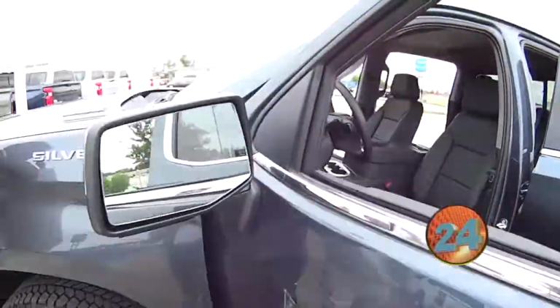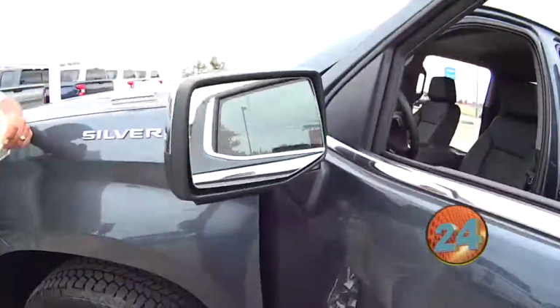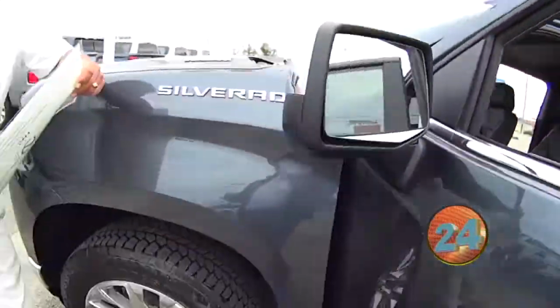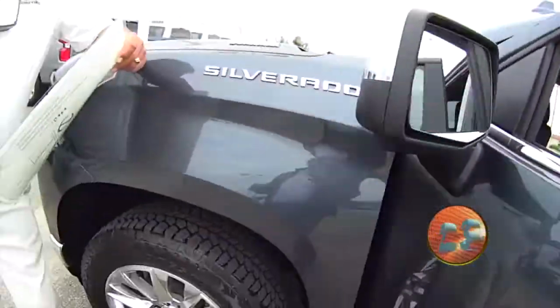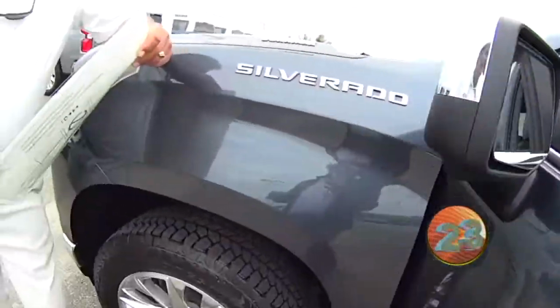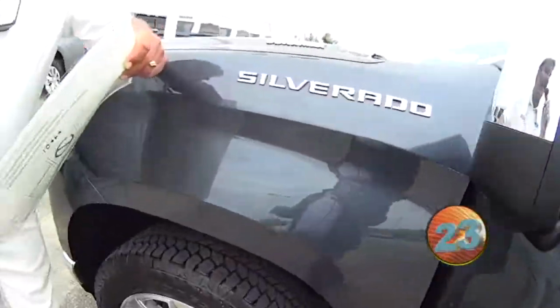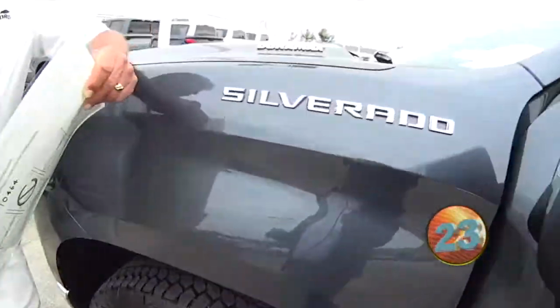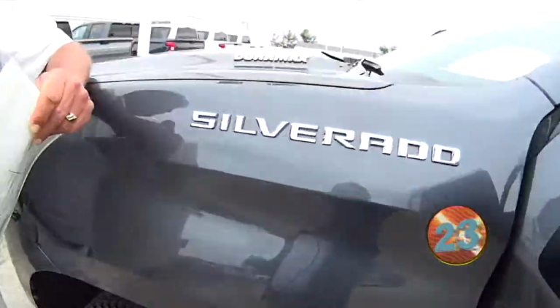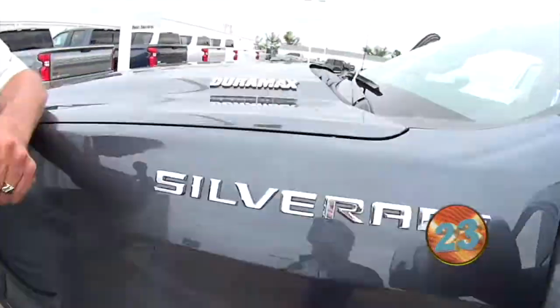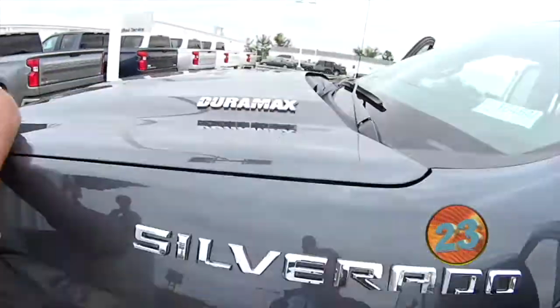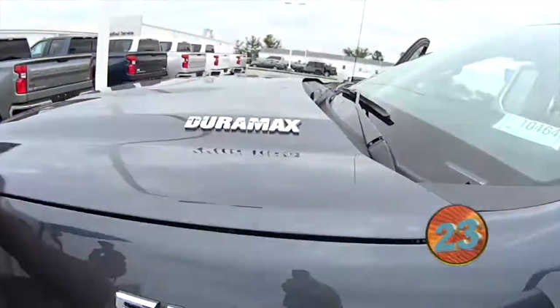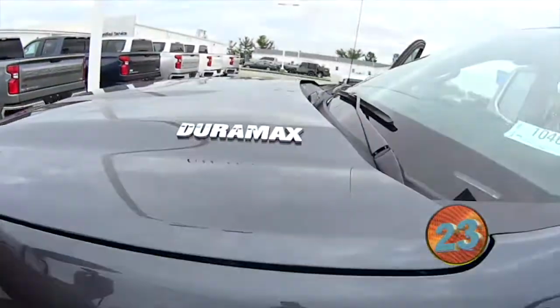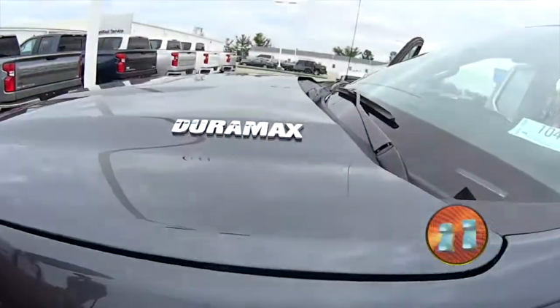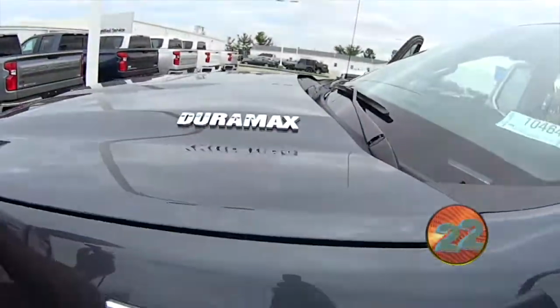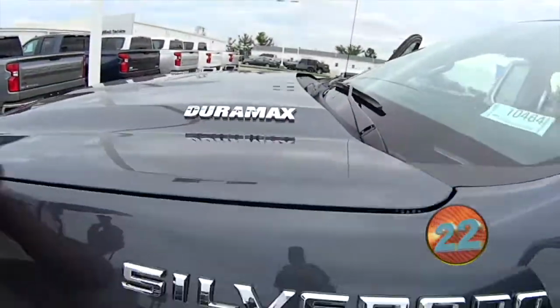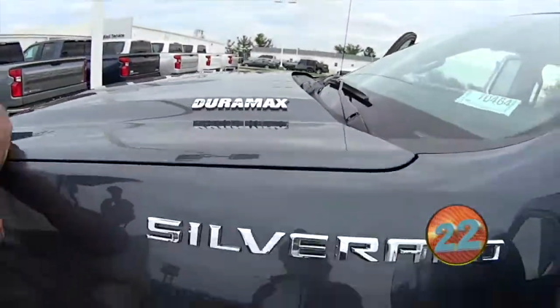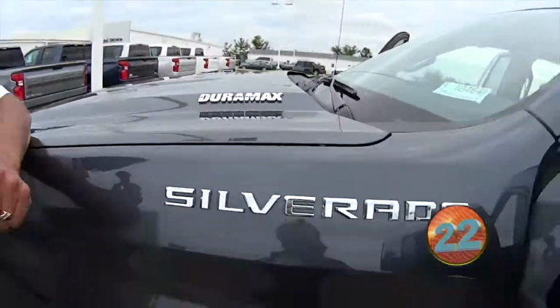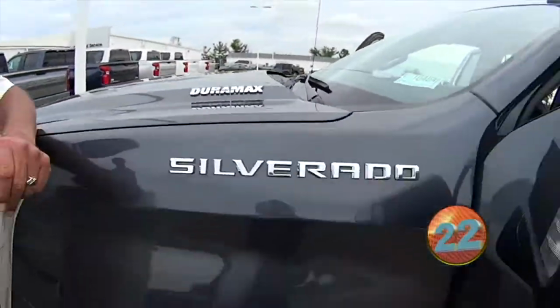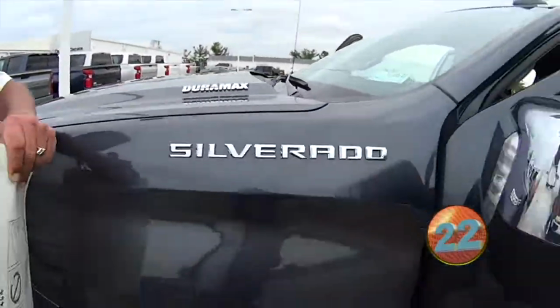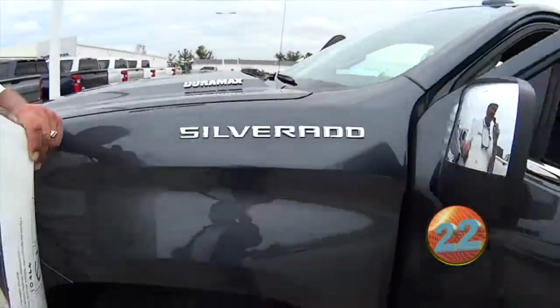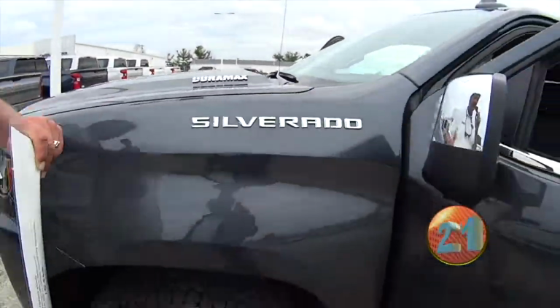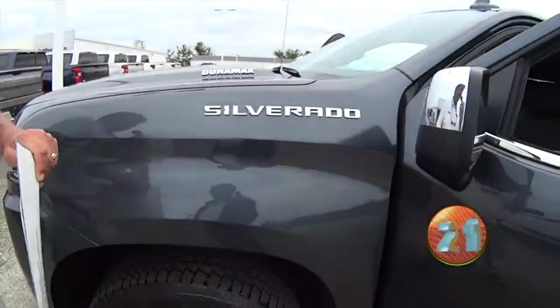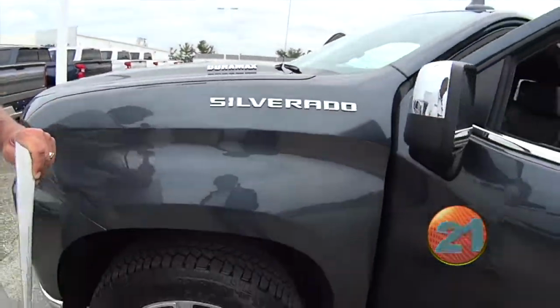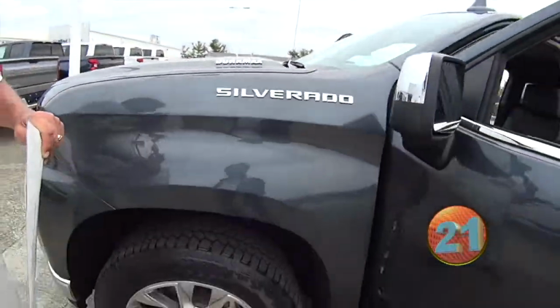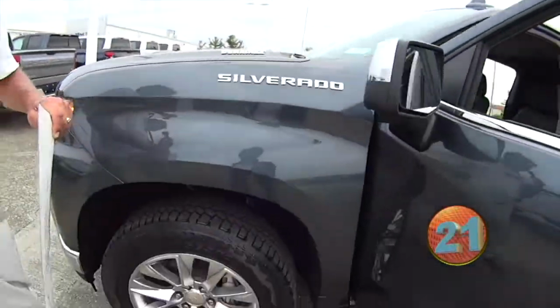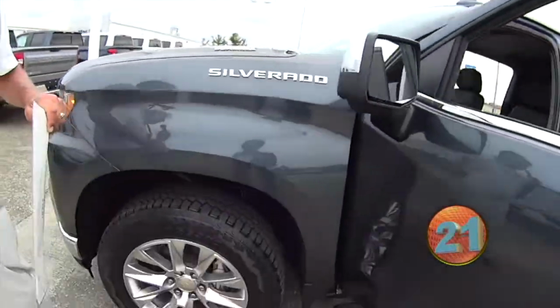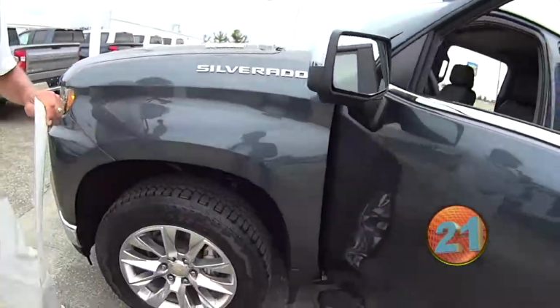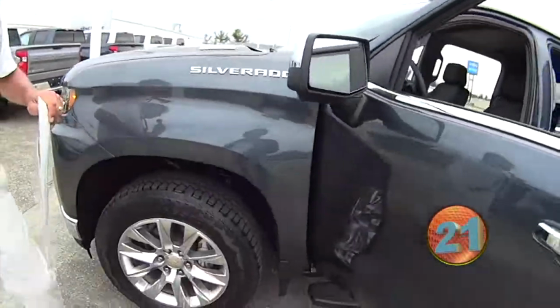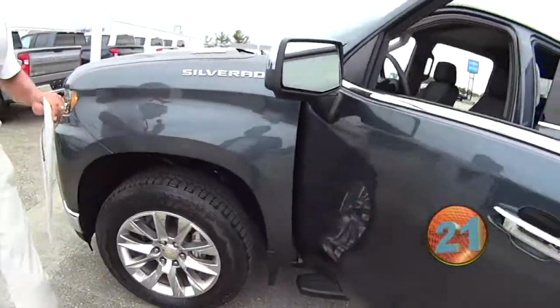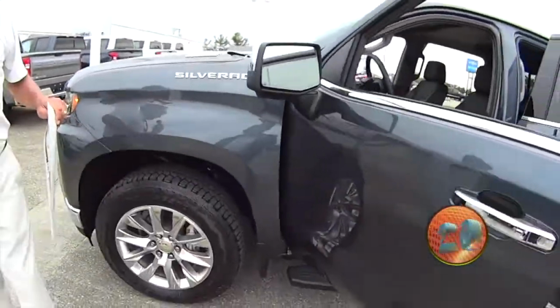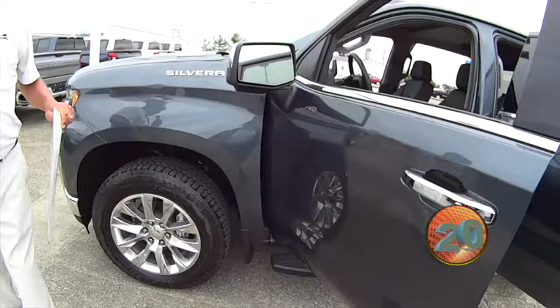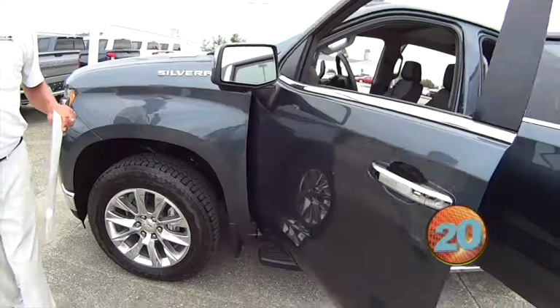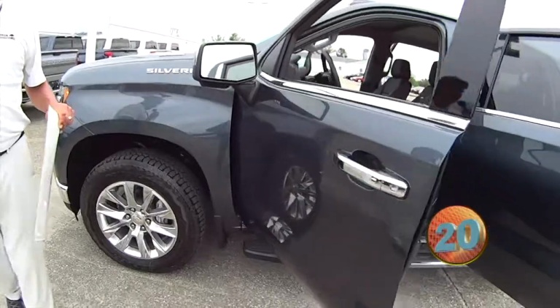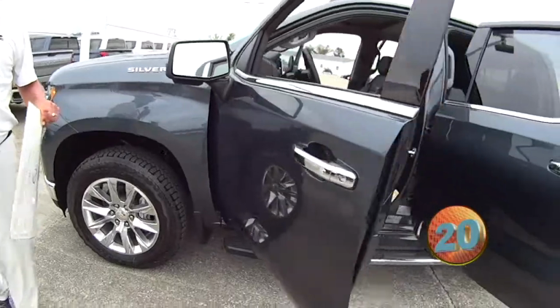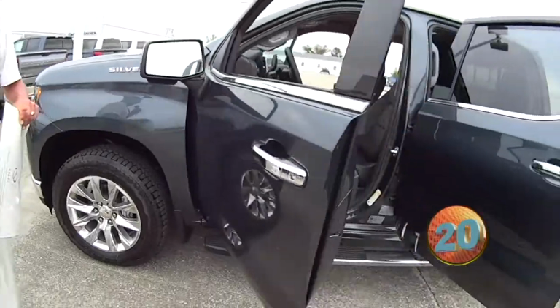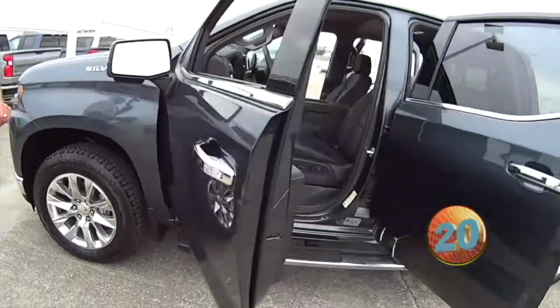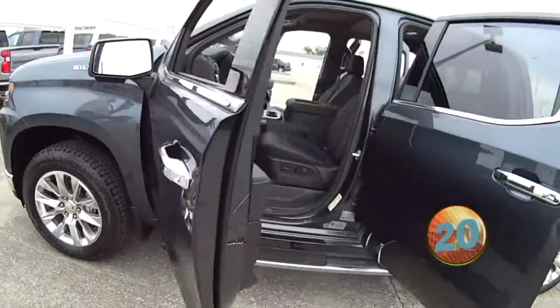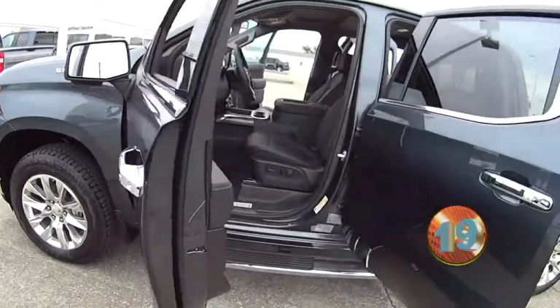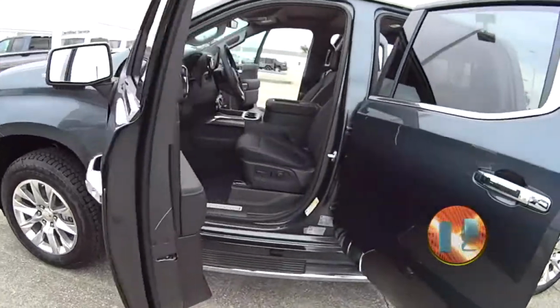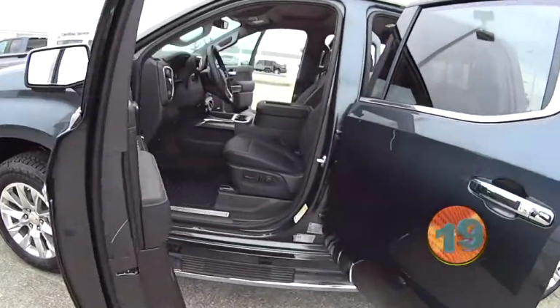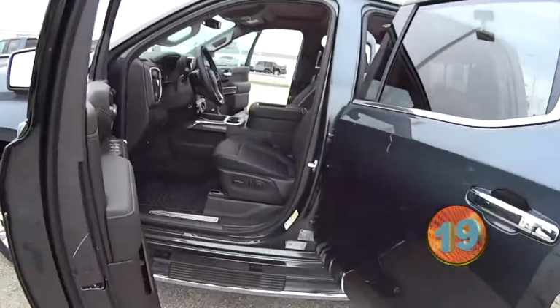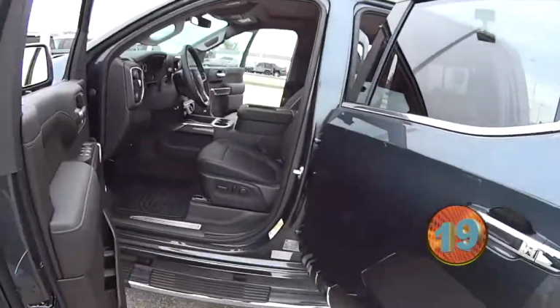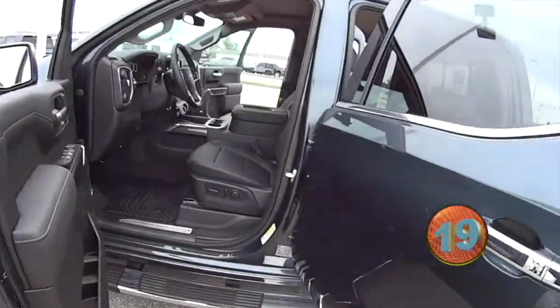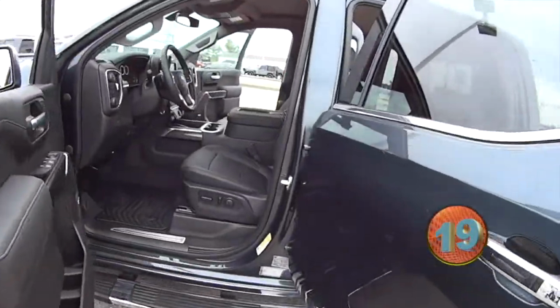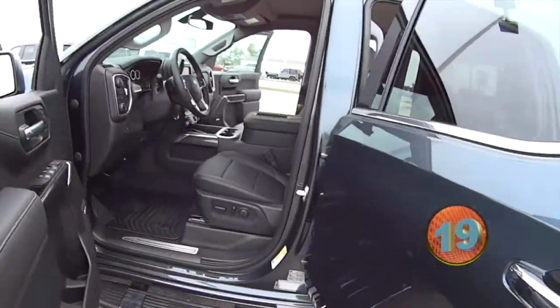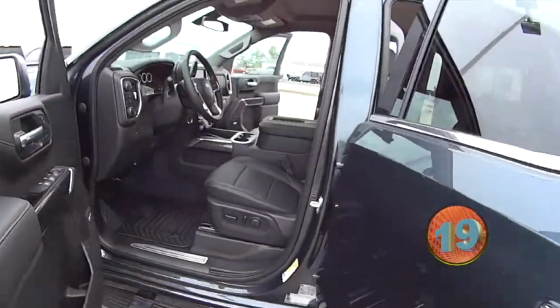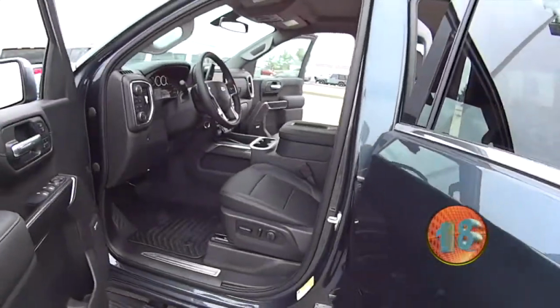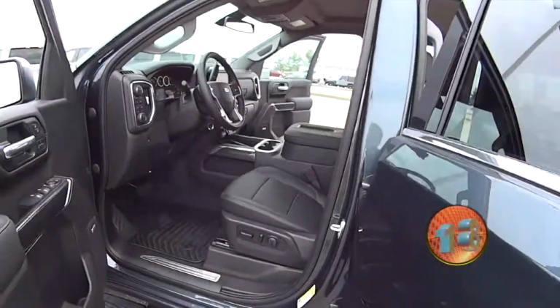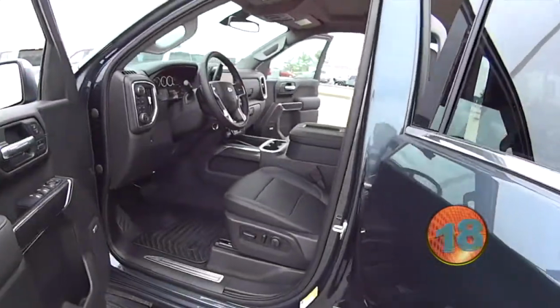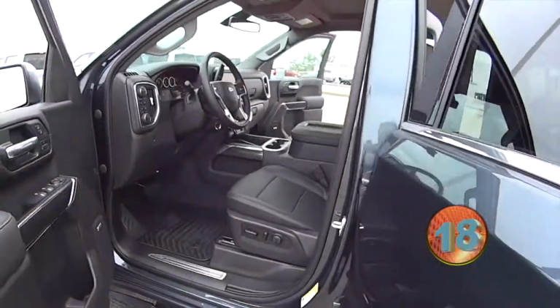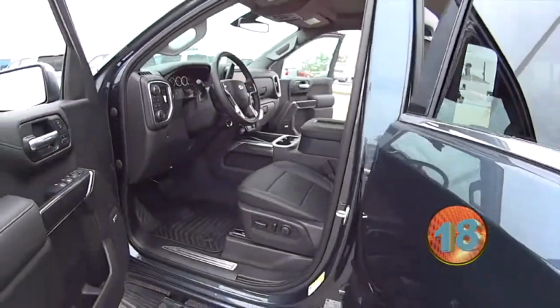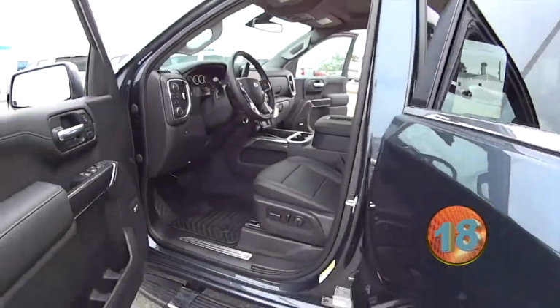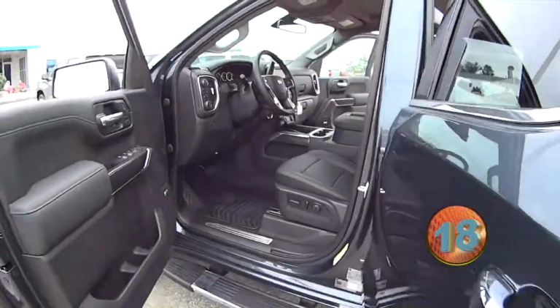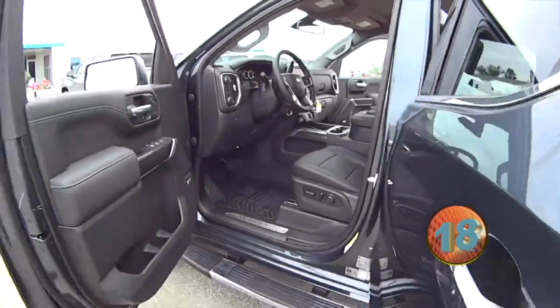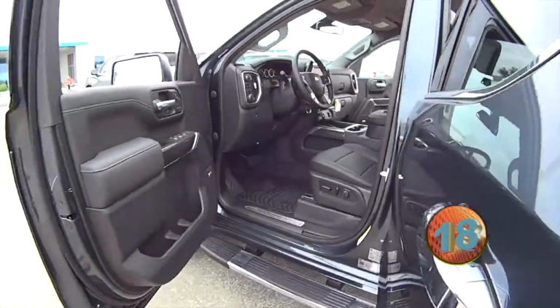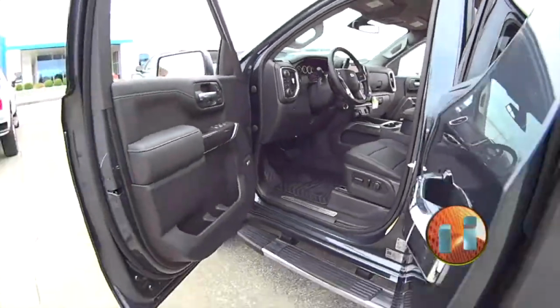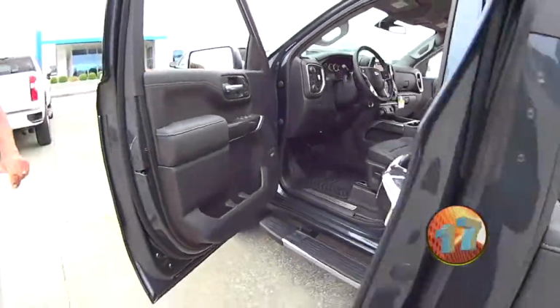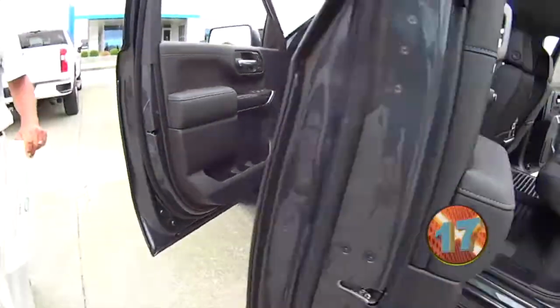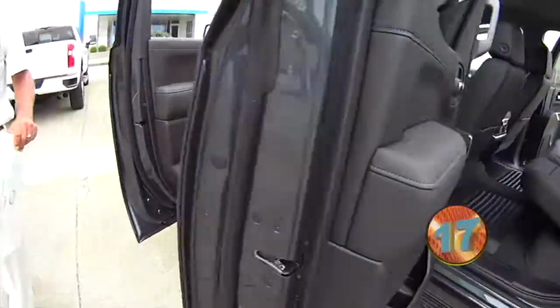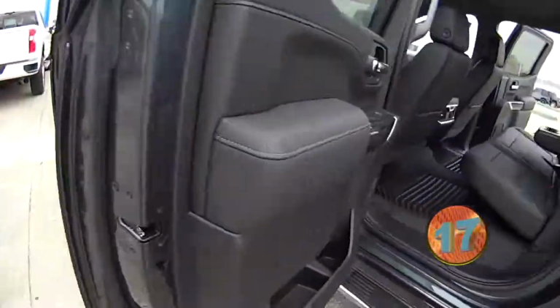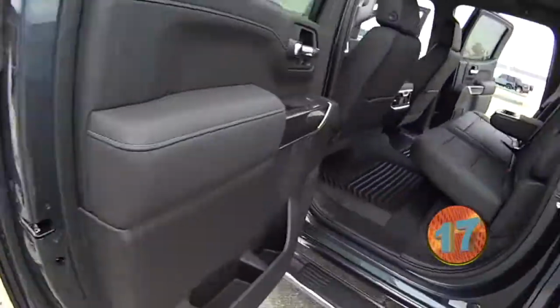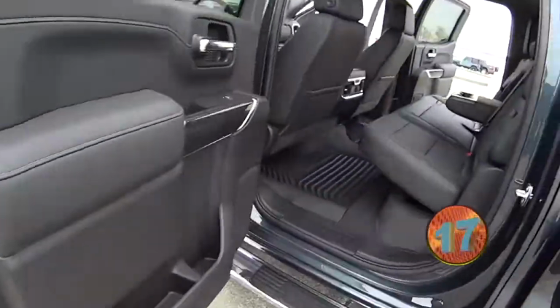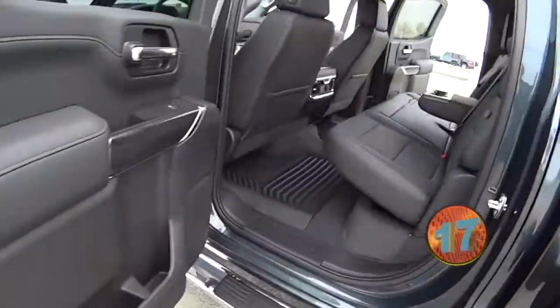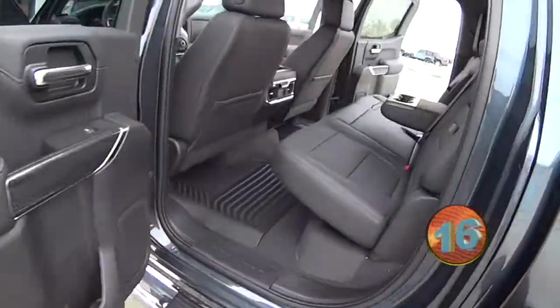This thing will pull 9,300 pounds. General Motors and Chevrolet reintroduced the light-duty diesel truck for 2020 with impressive power.